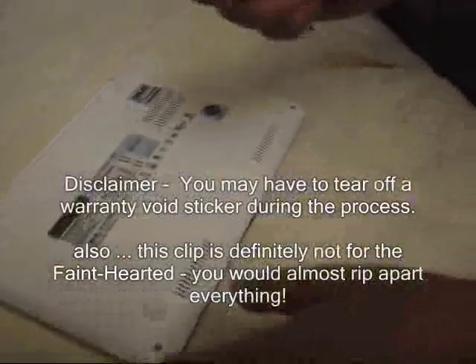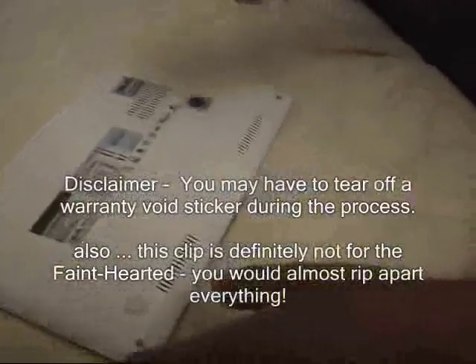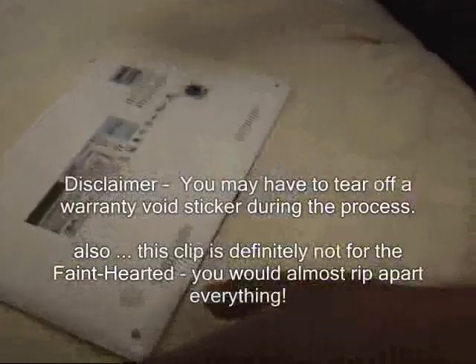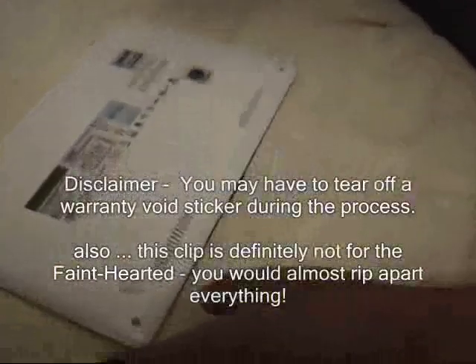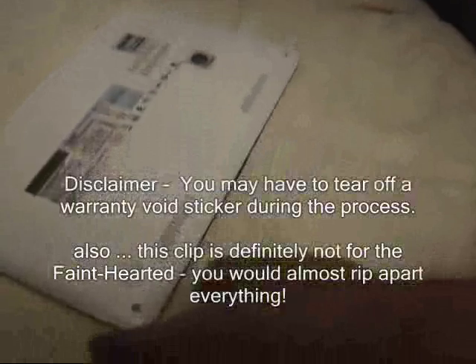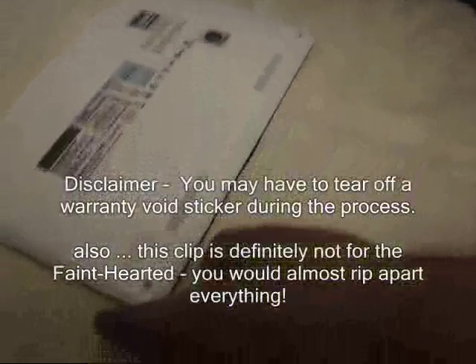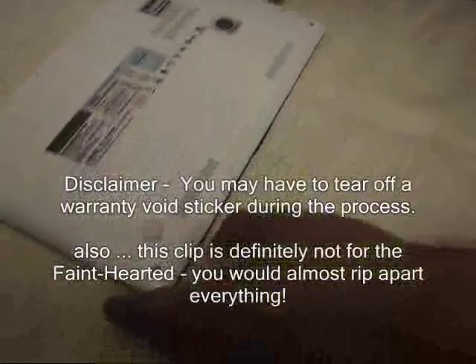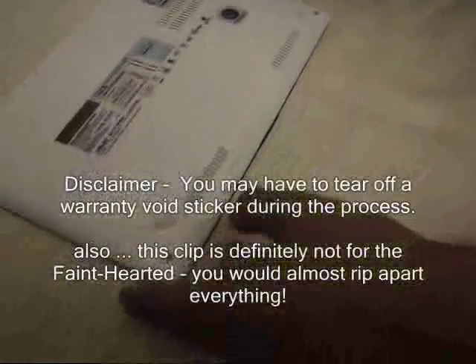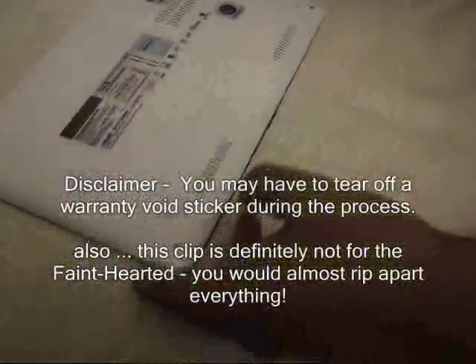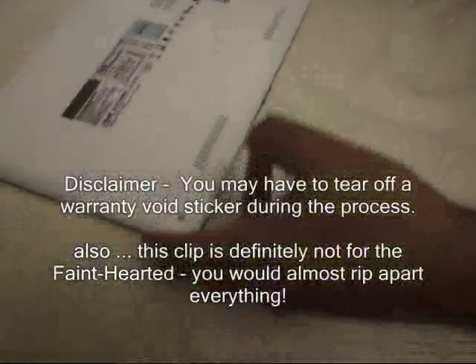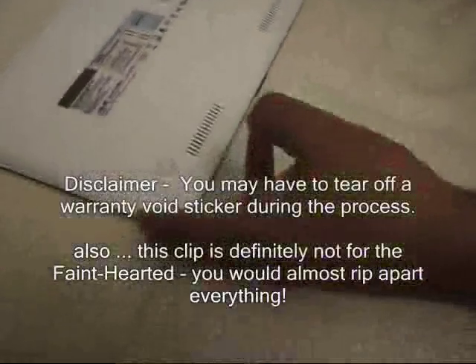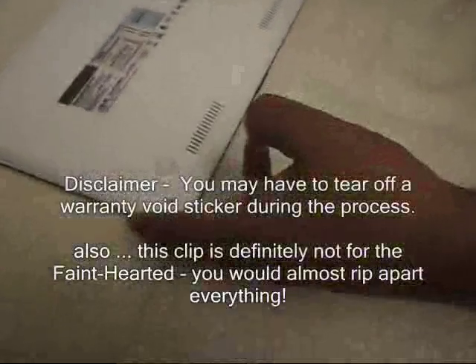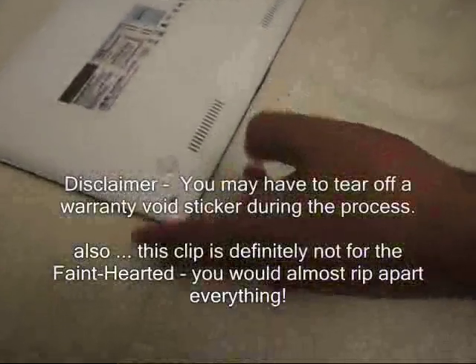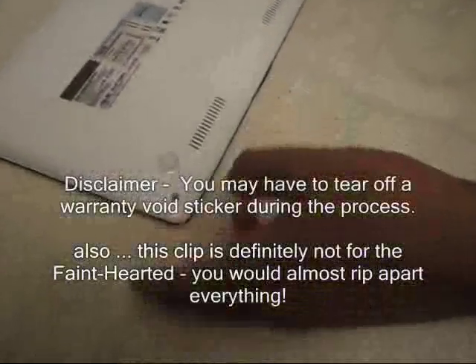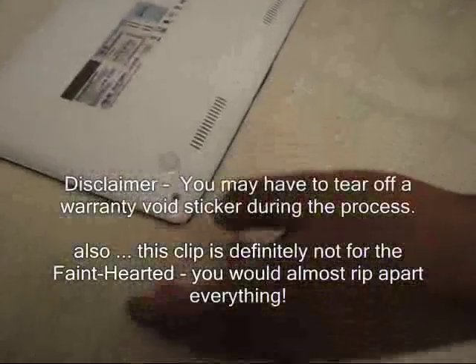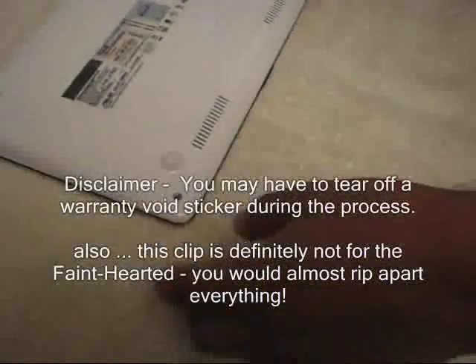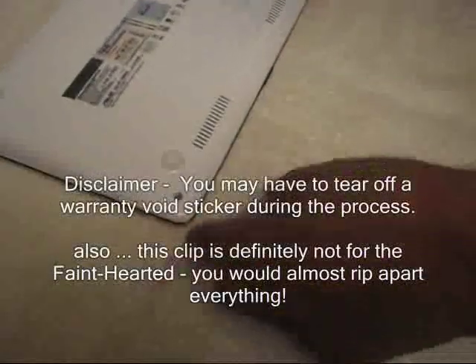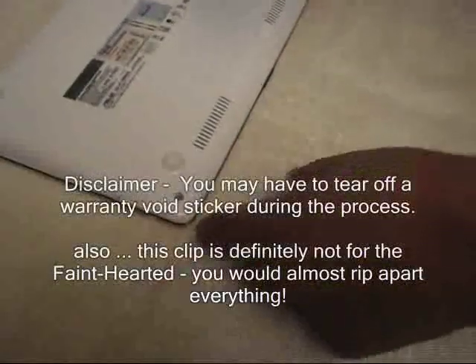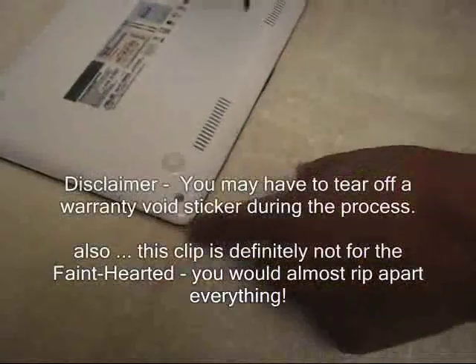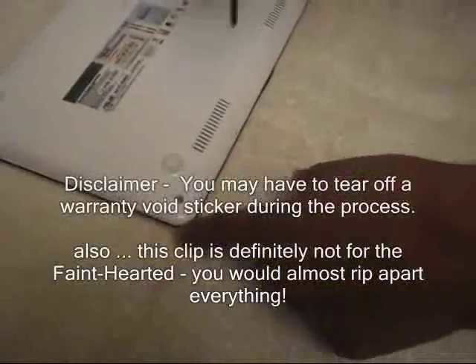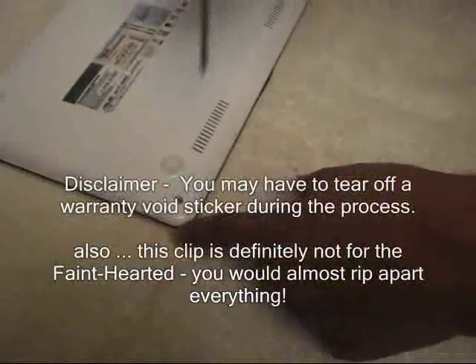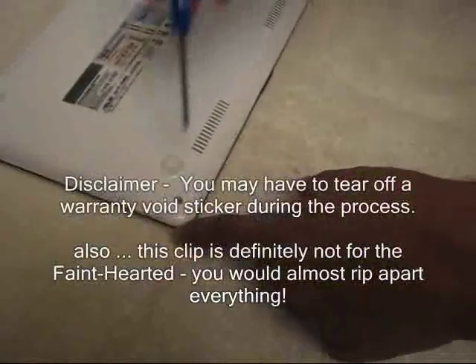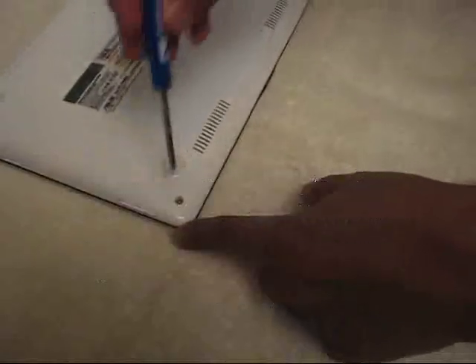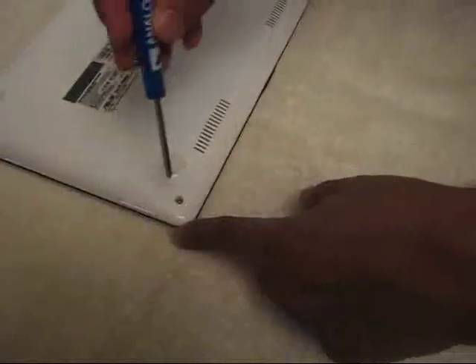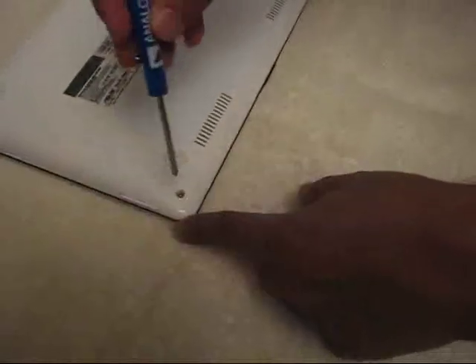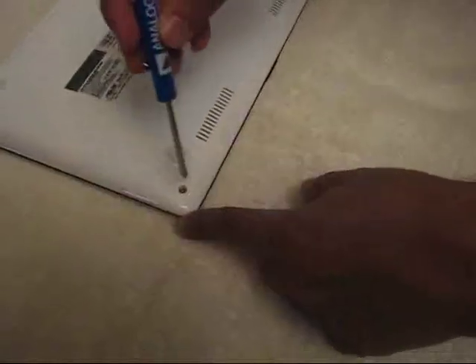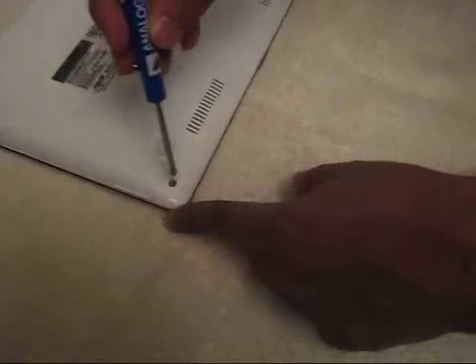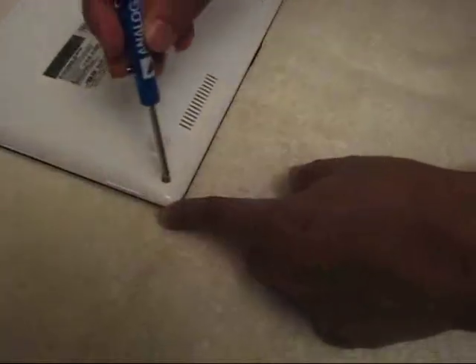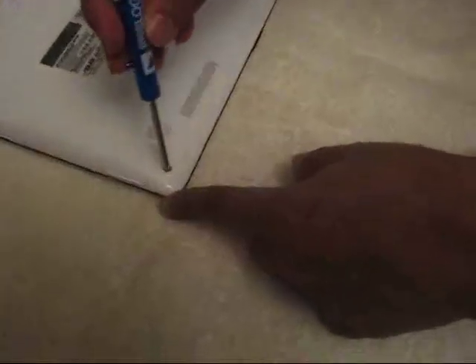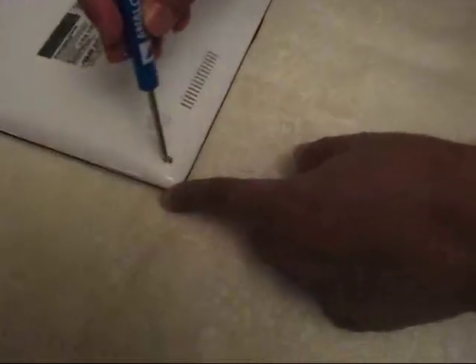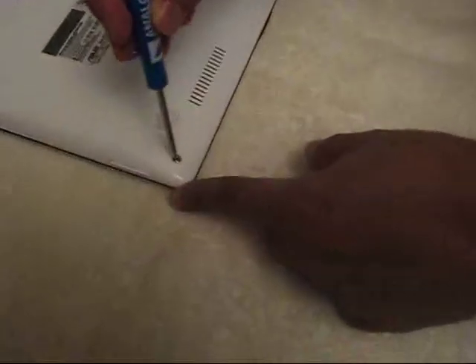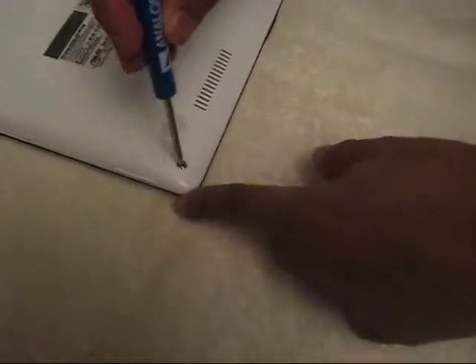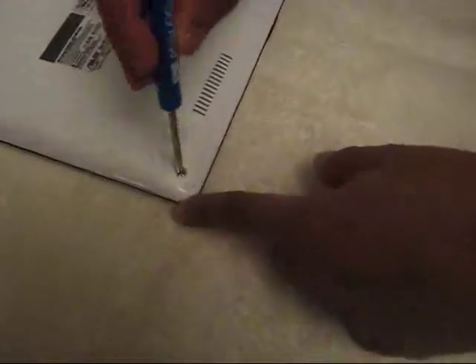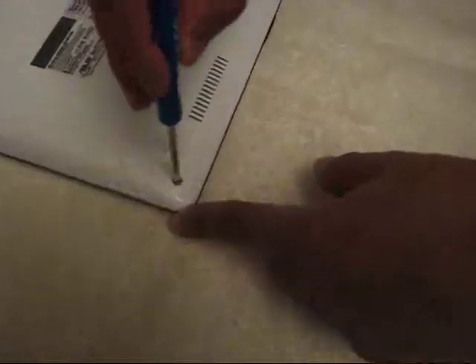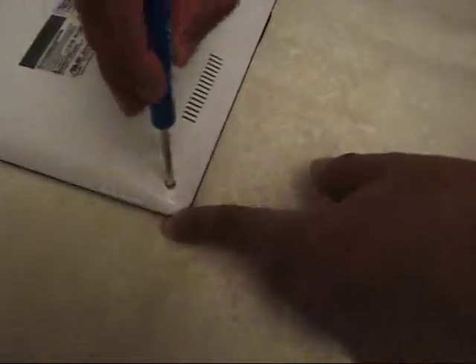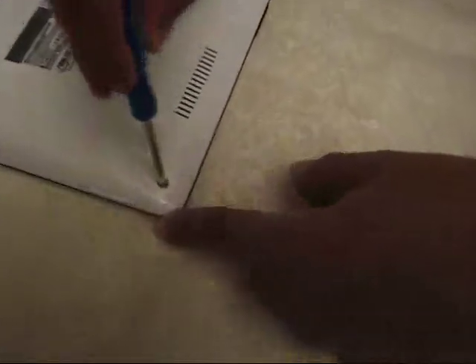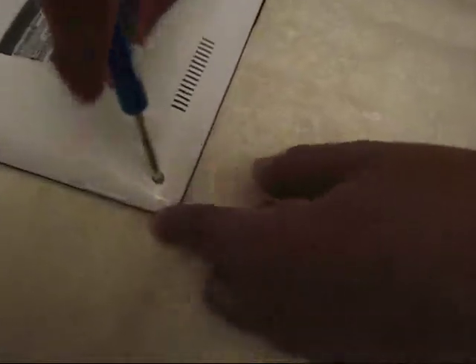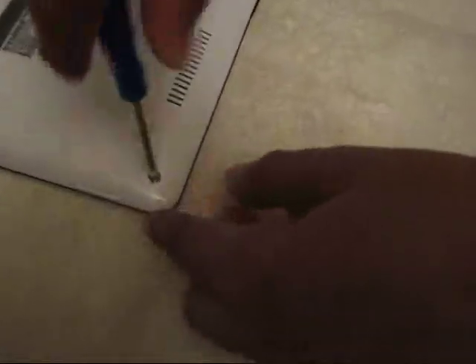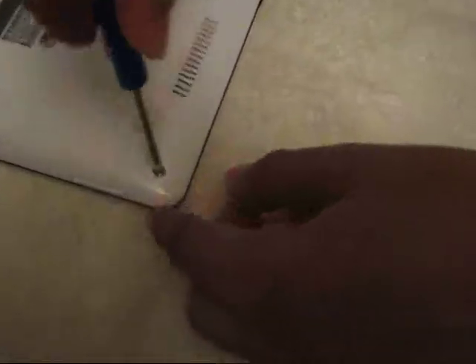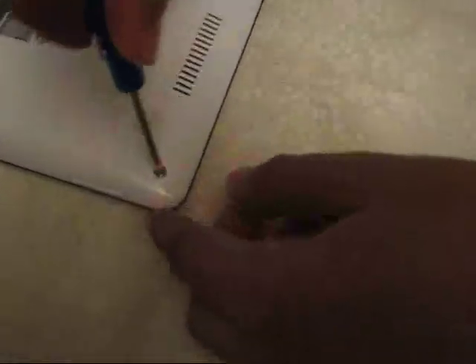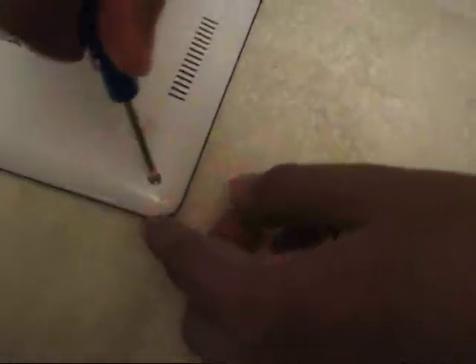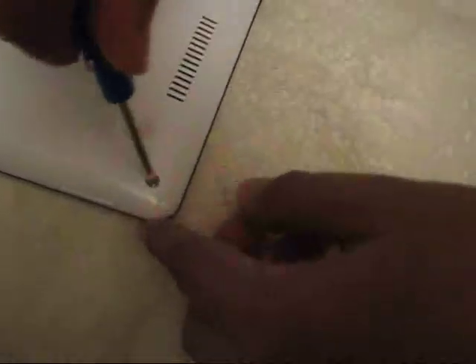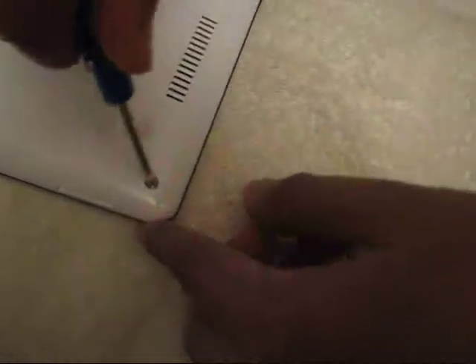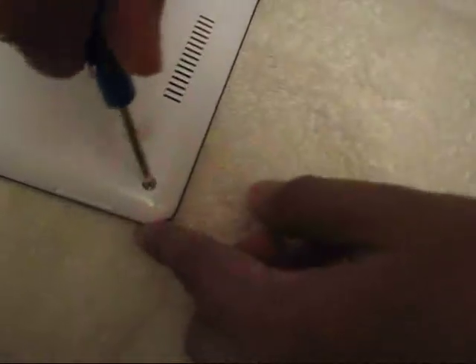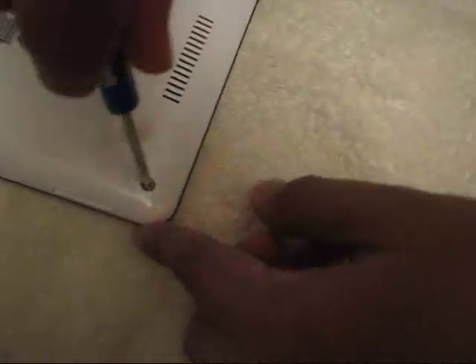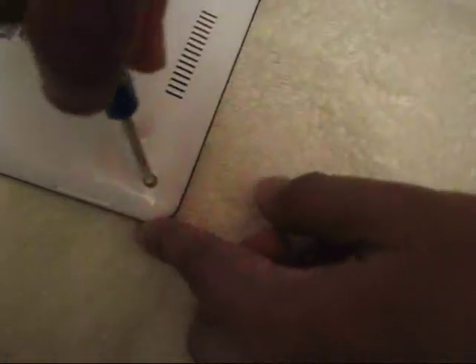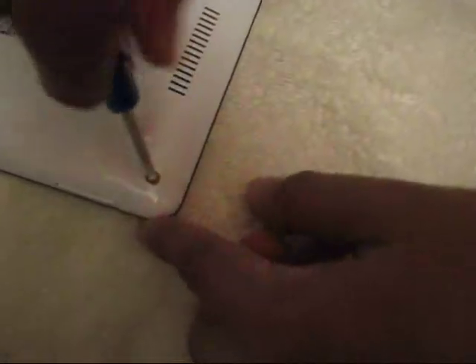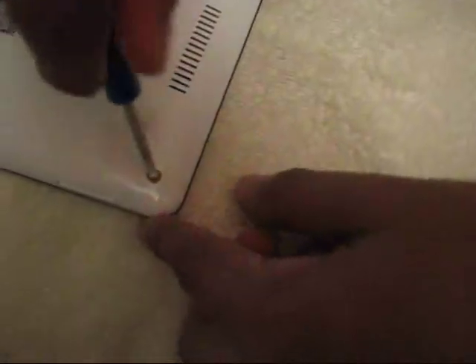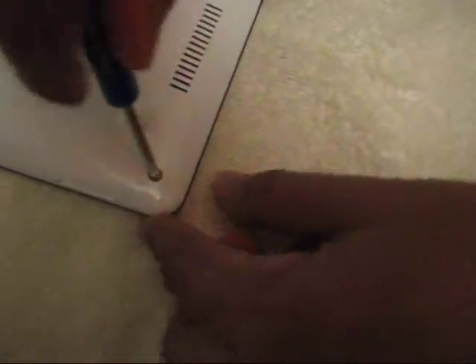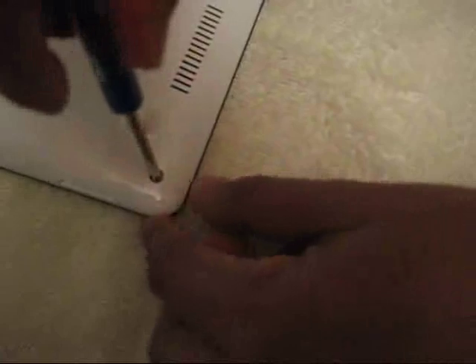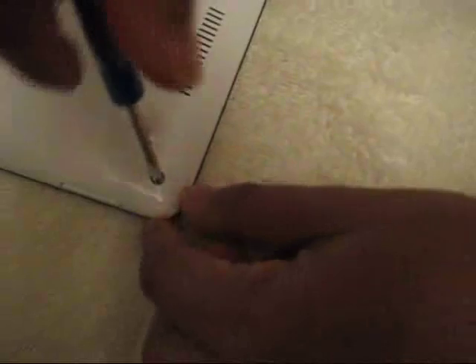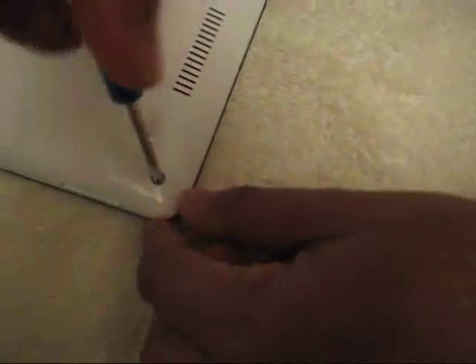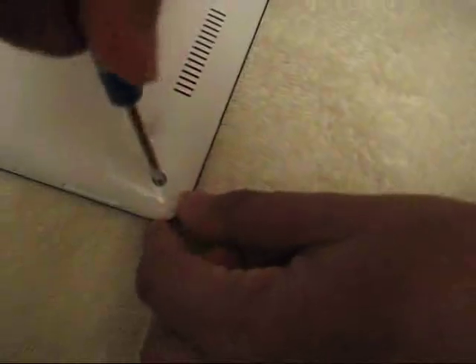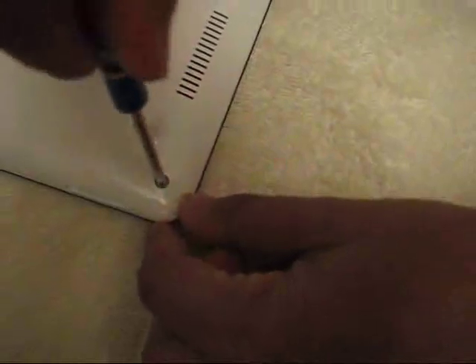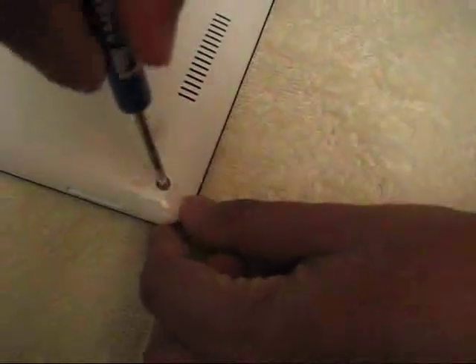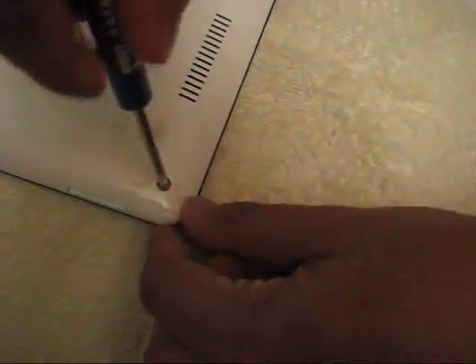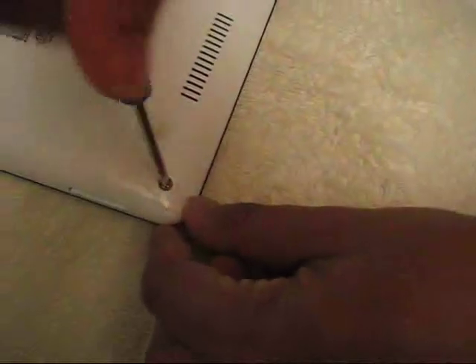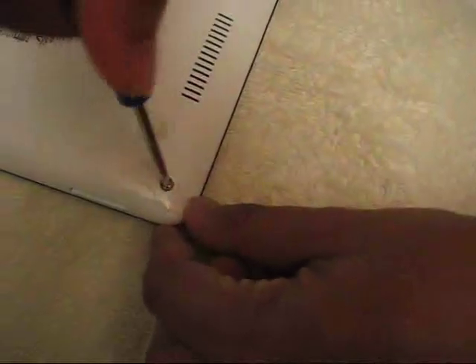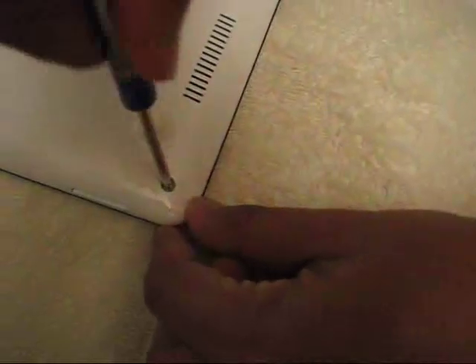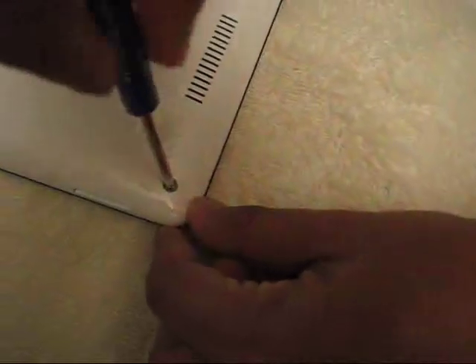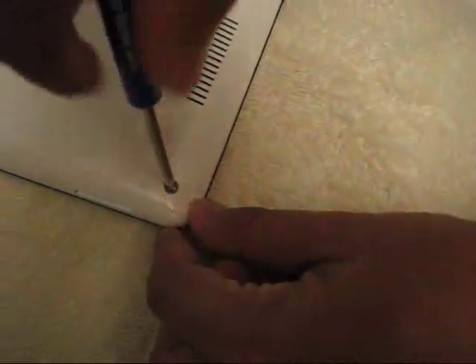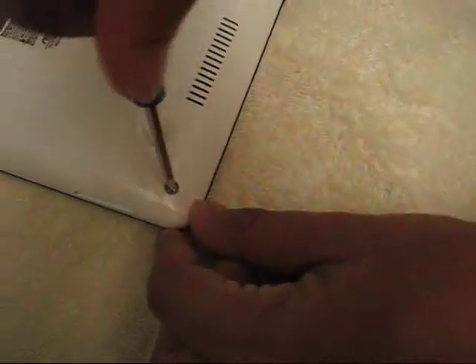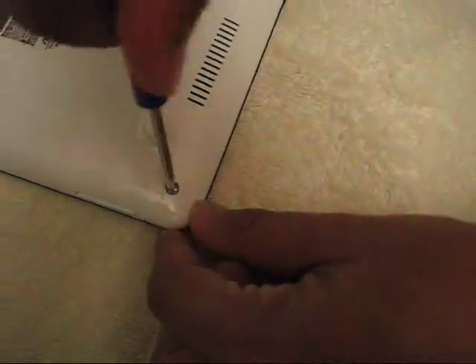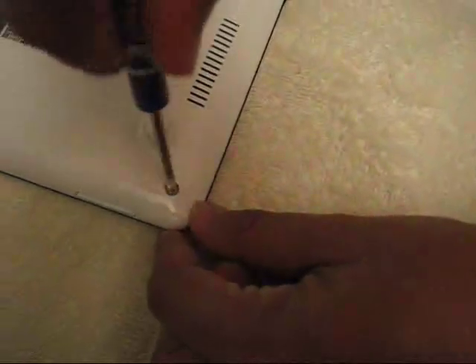We are trying to unscrew the netbook. There are 4 screws at the bottom.